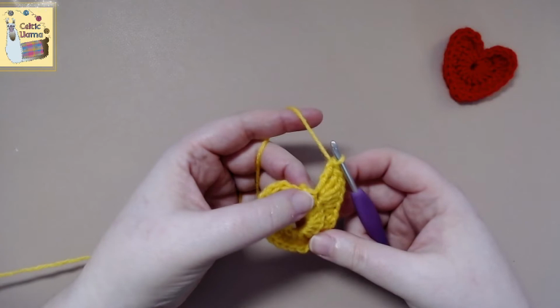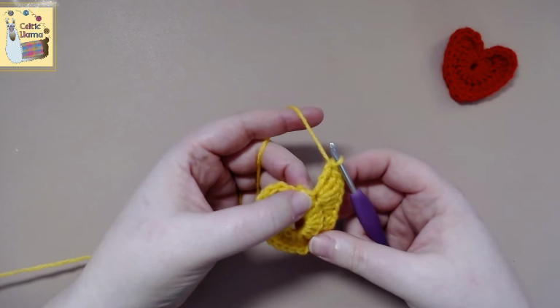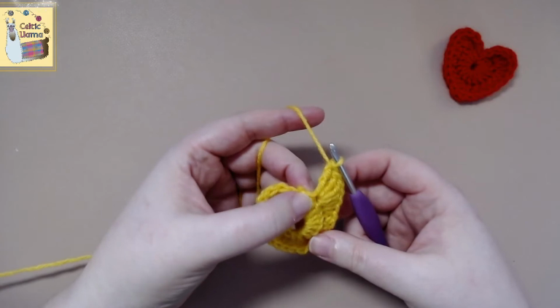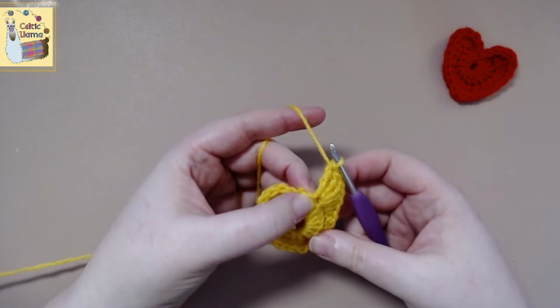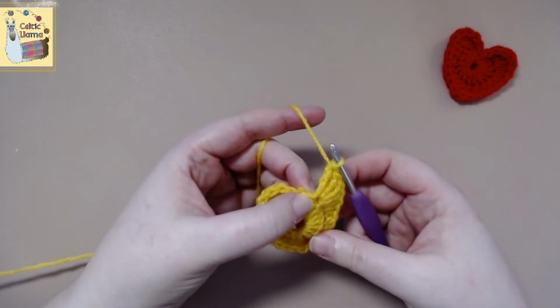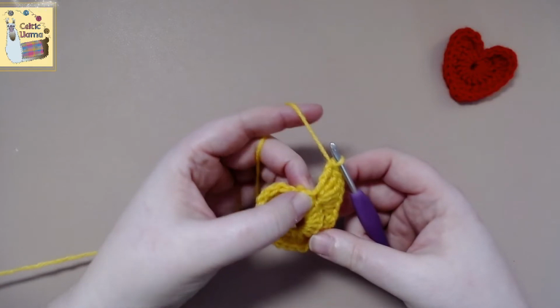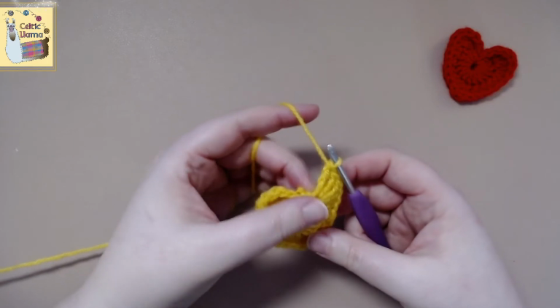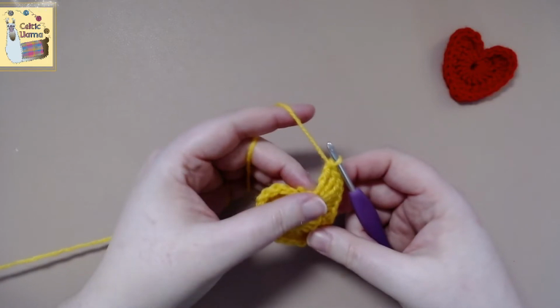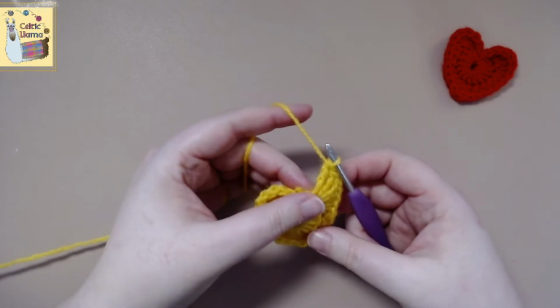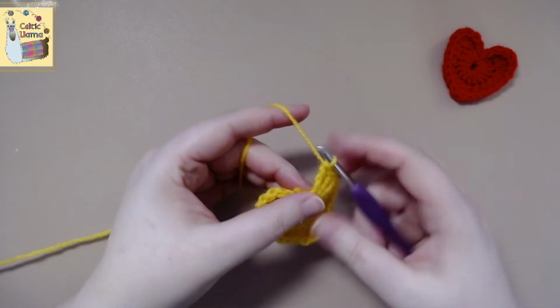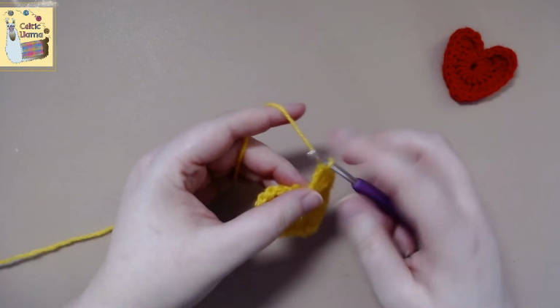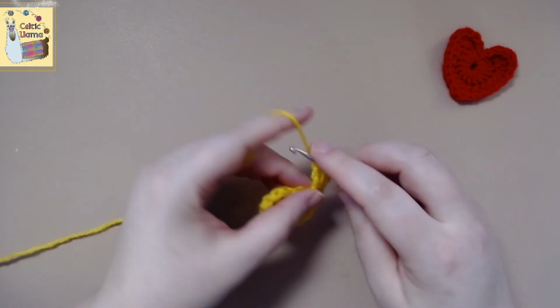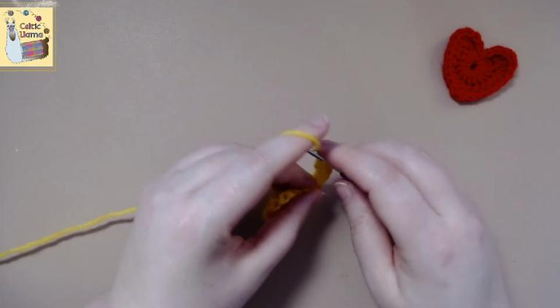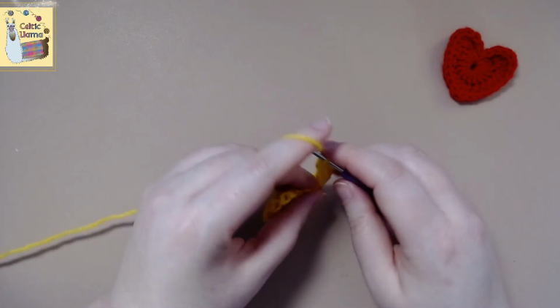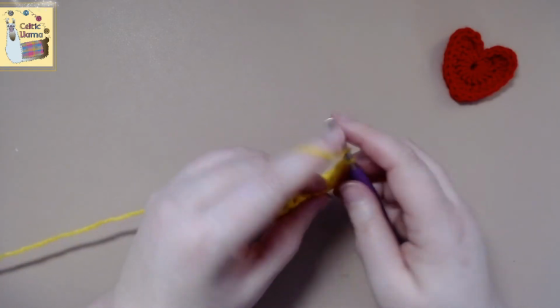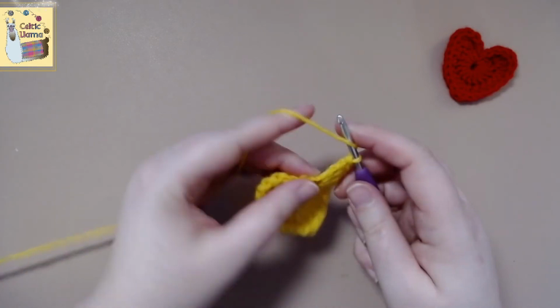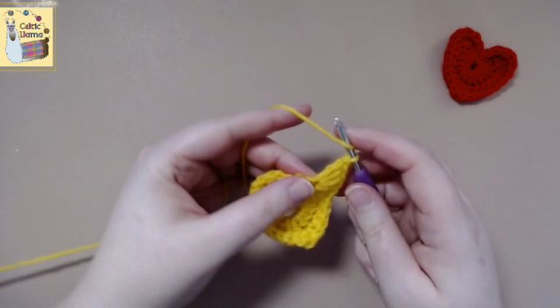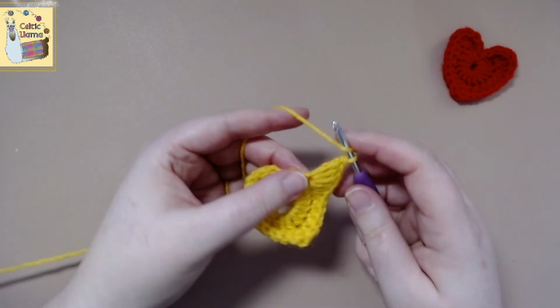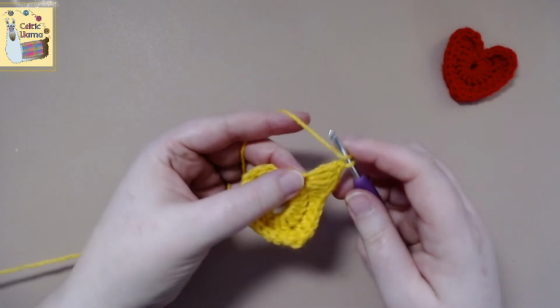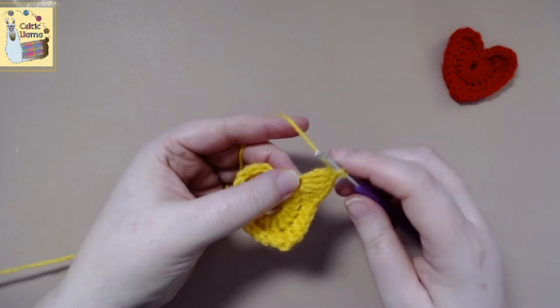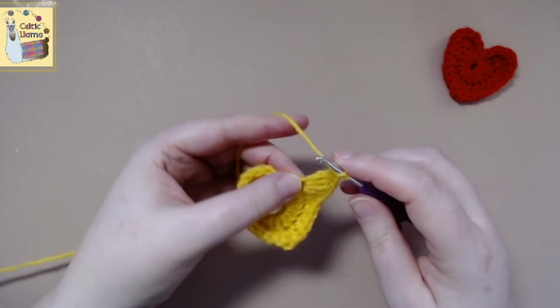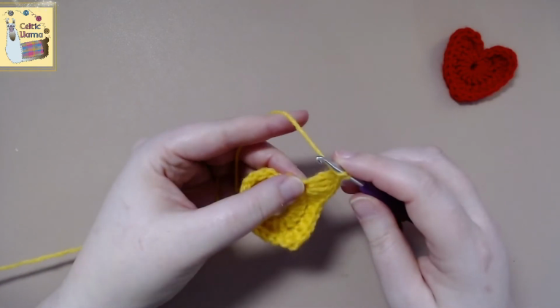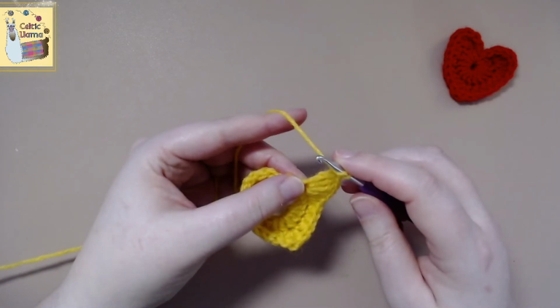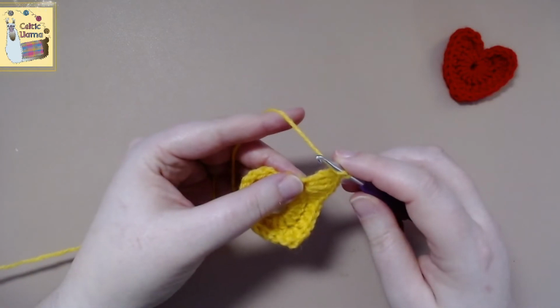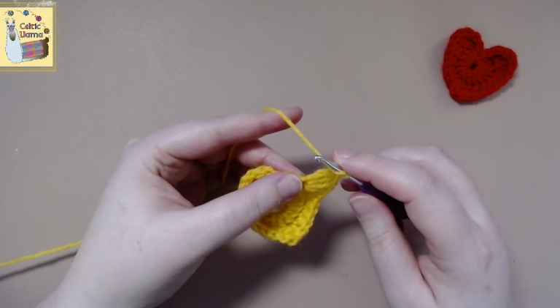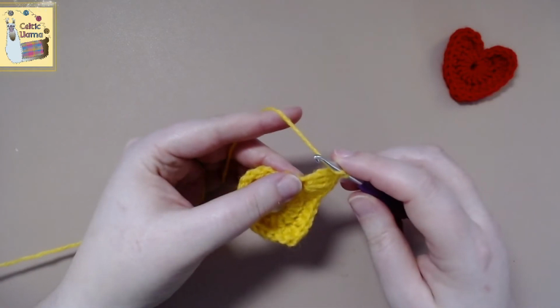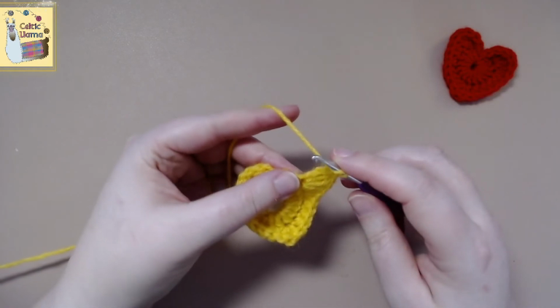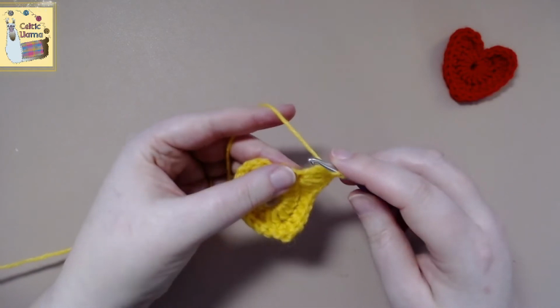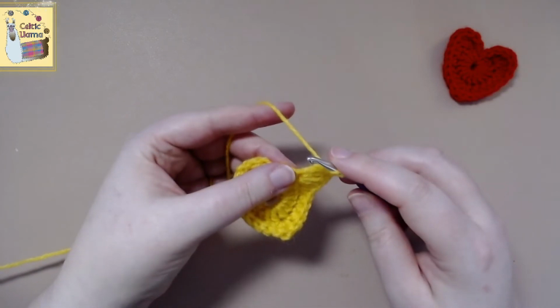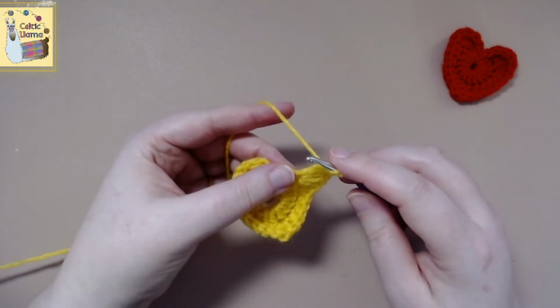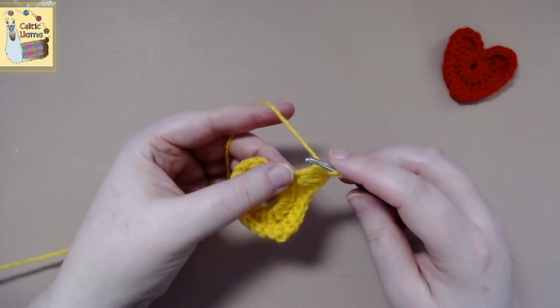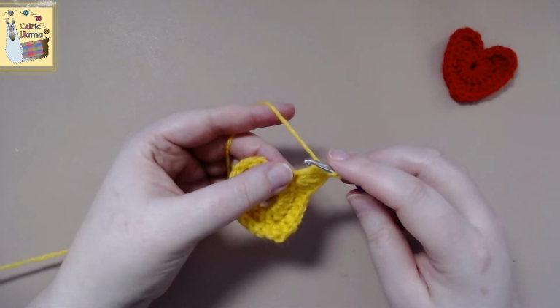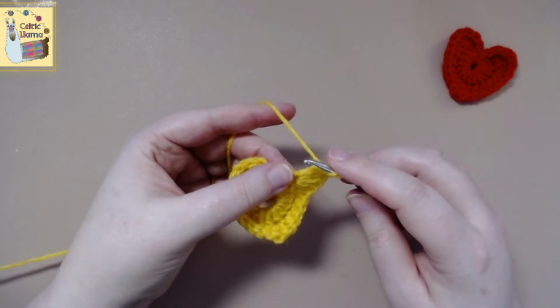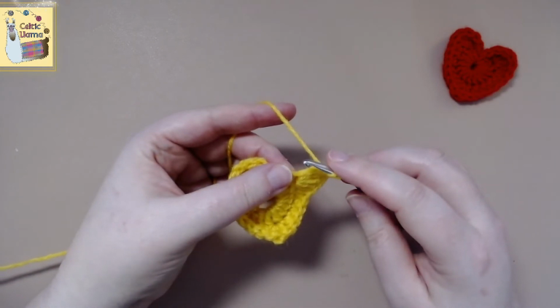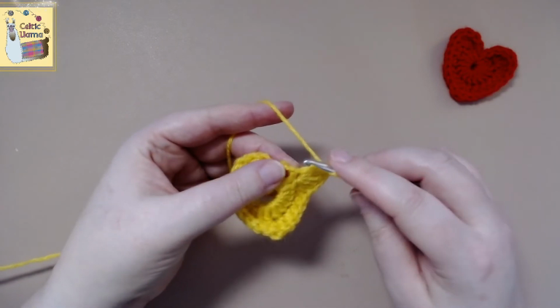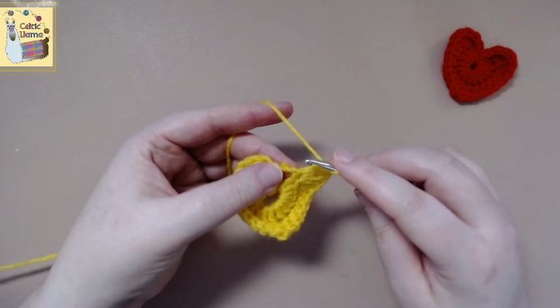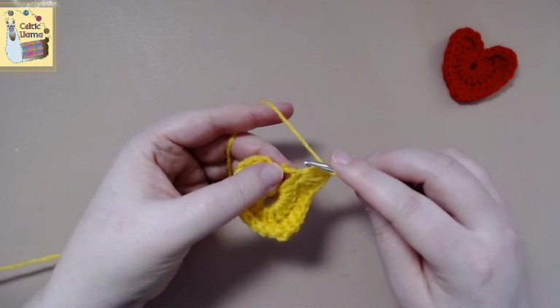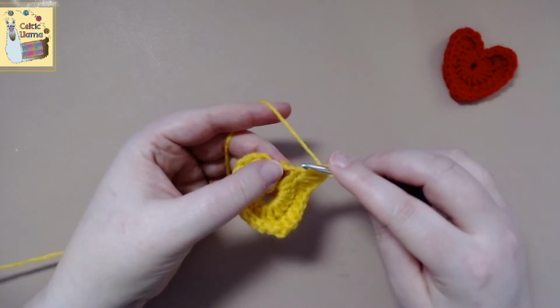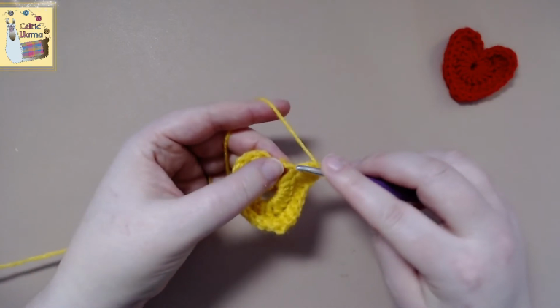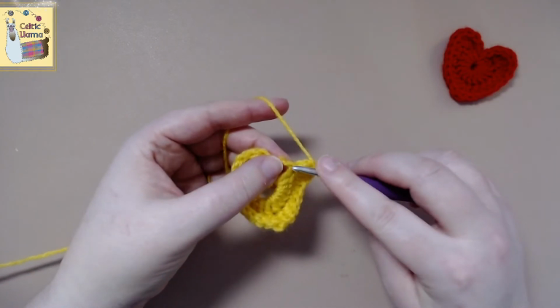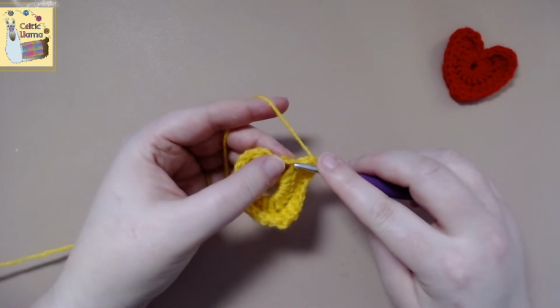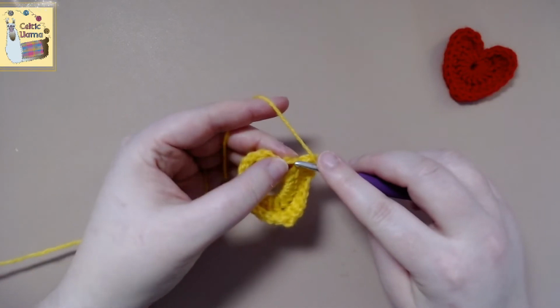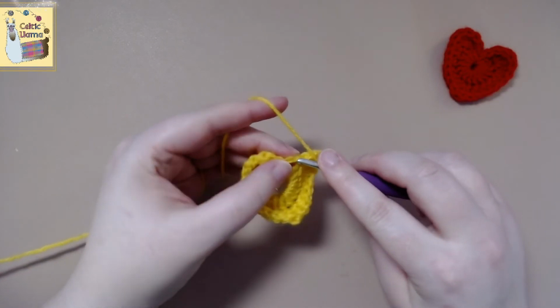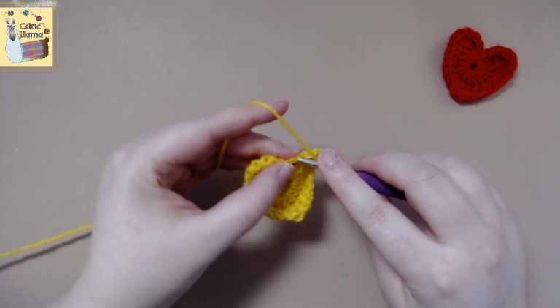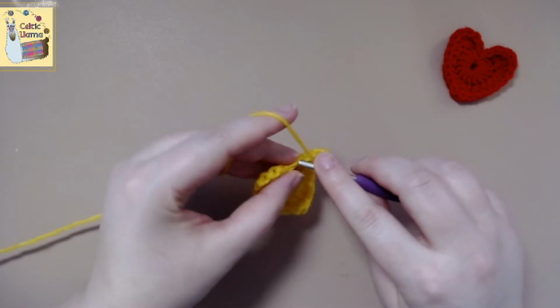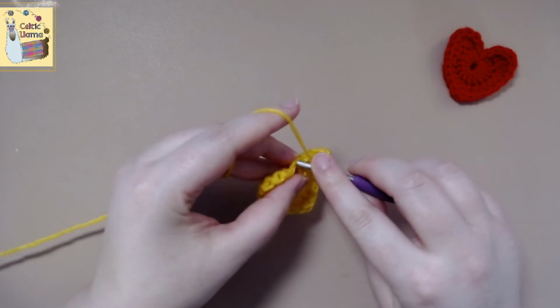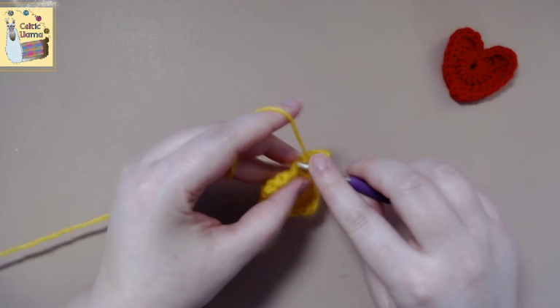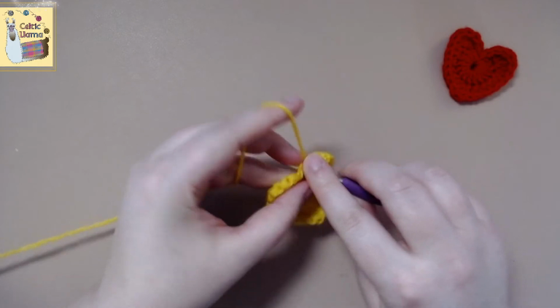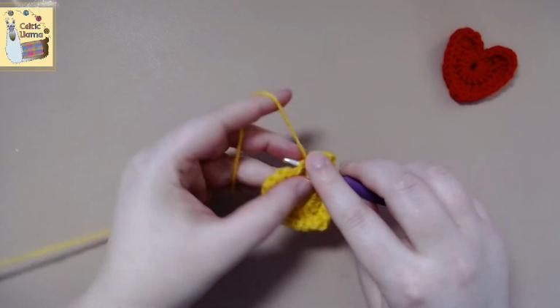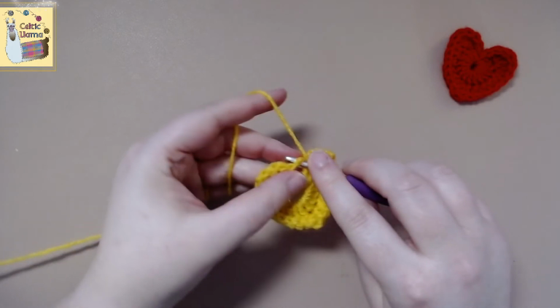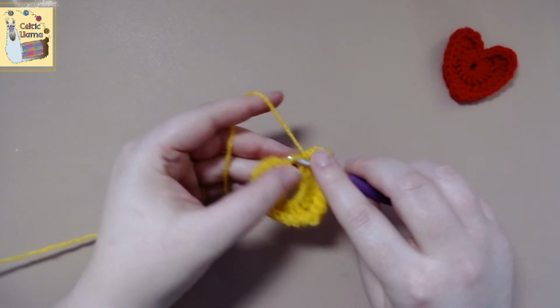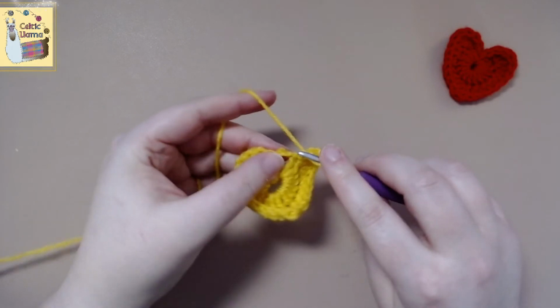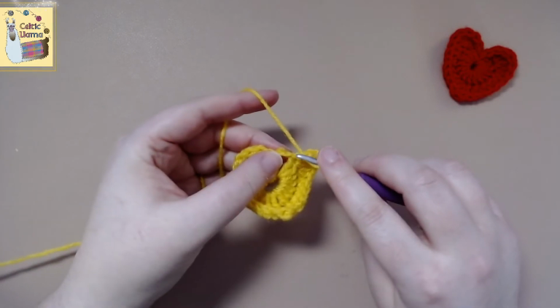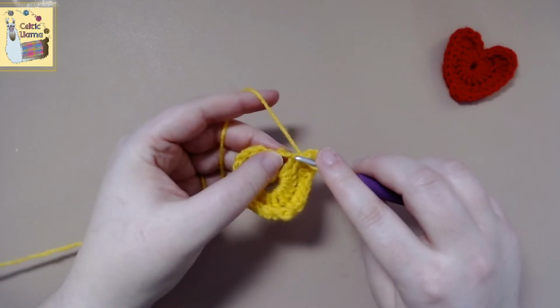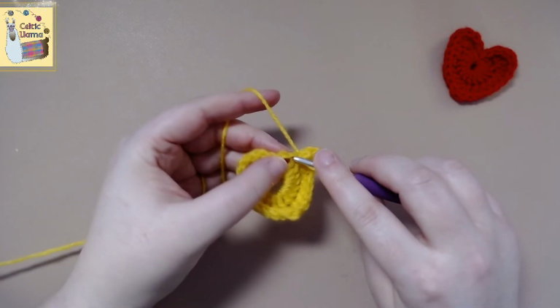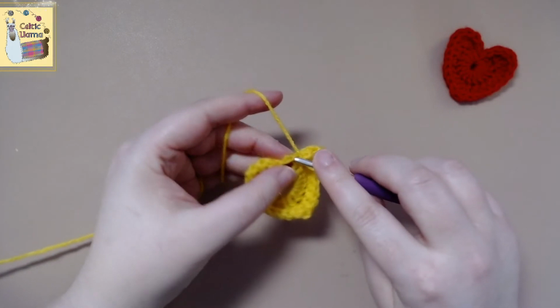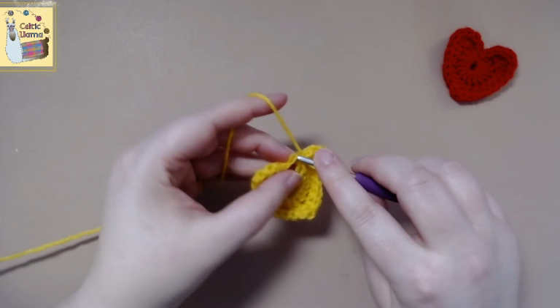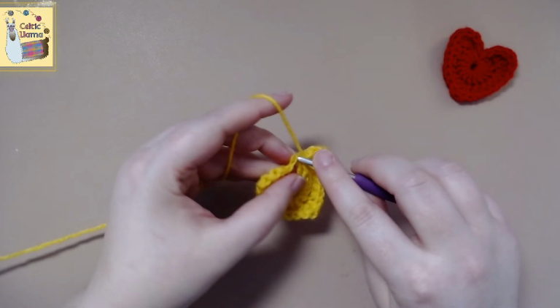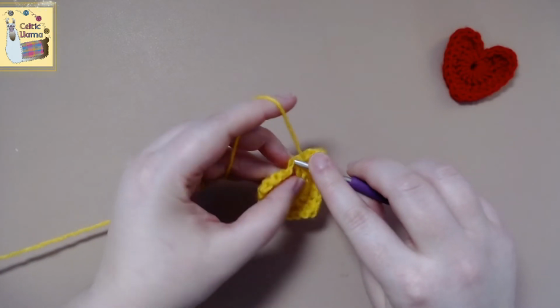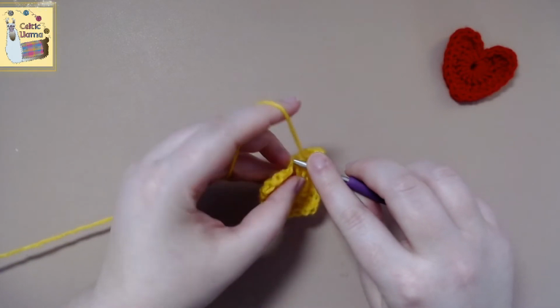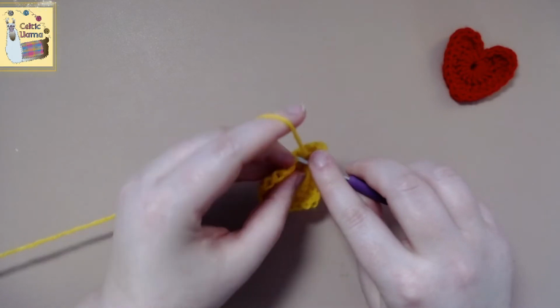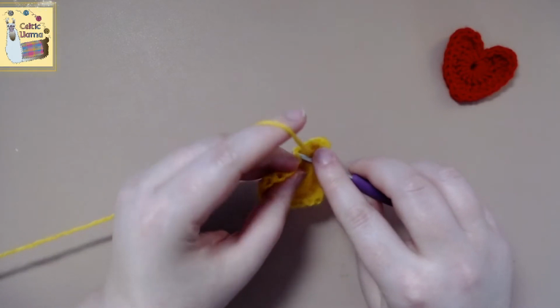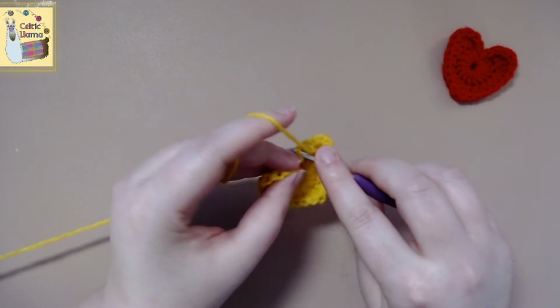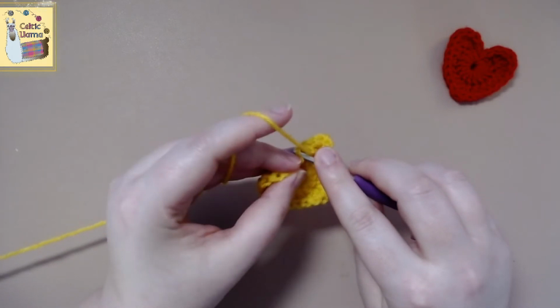I've kind of pulled my work a little bit too tight, so it's just going to be a little difficult for me to get my hook in there. So just keep mindful of that.